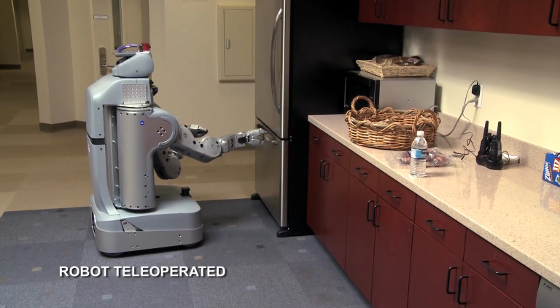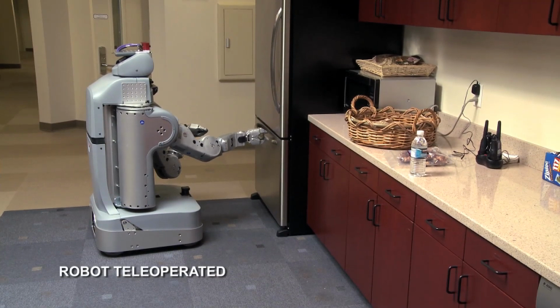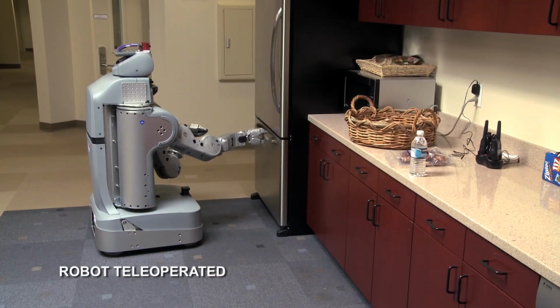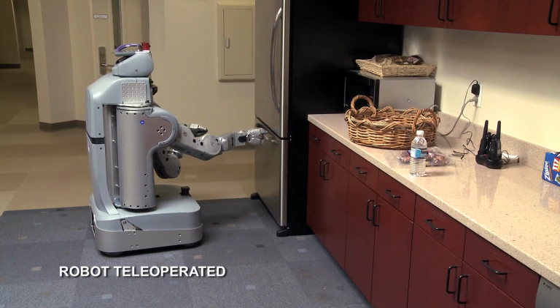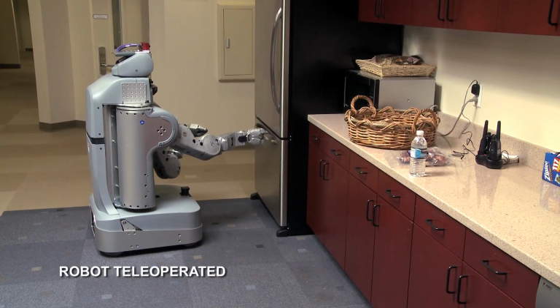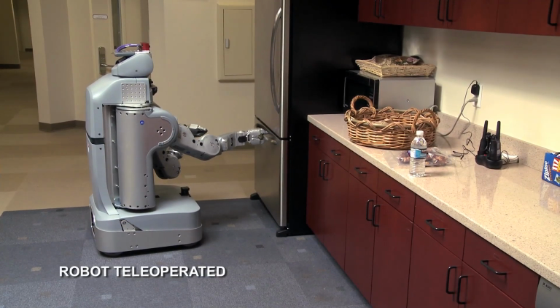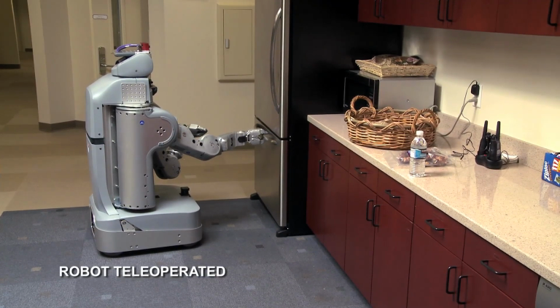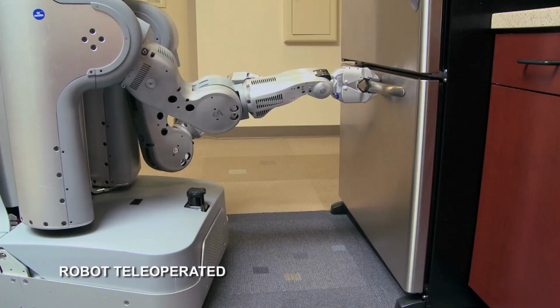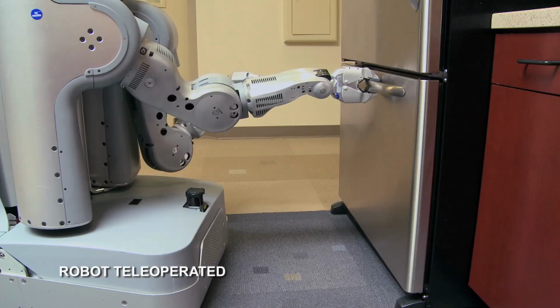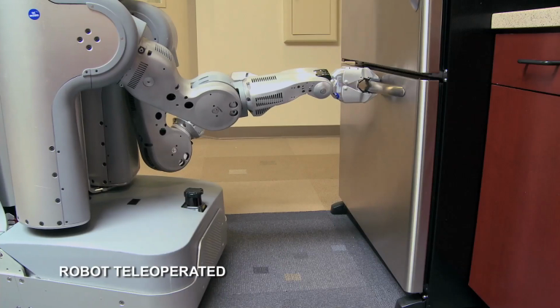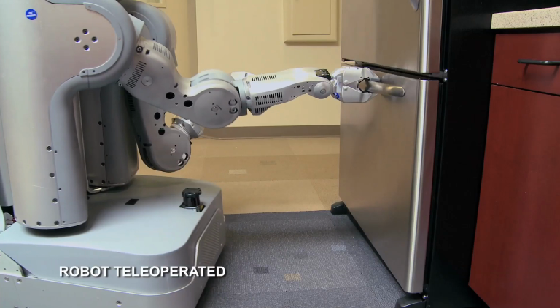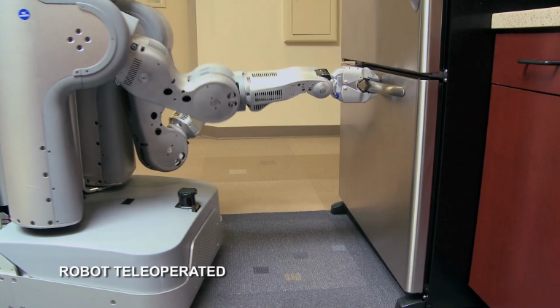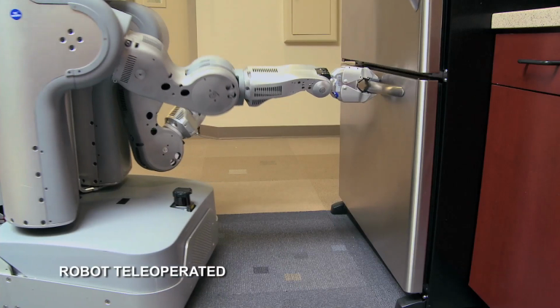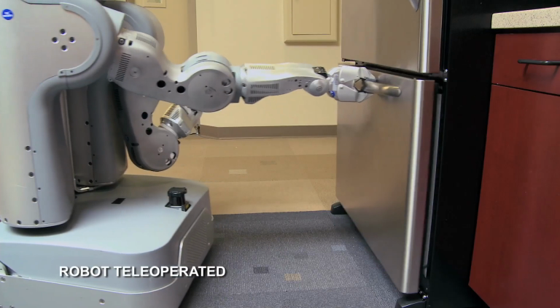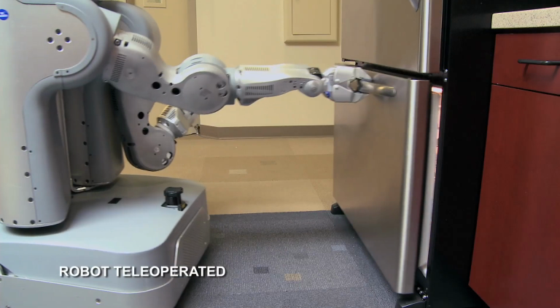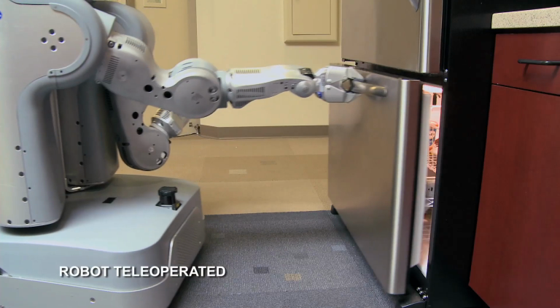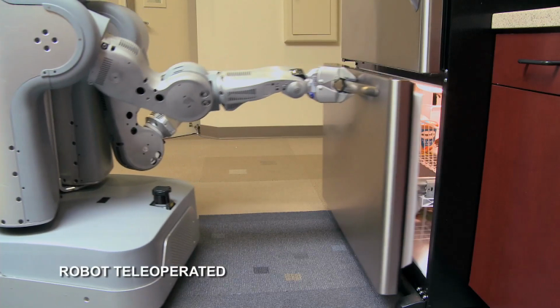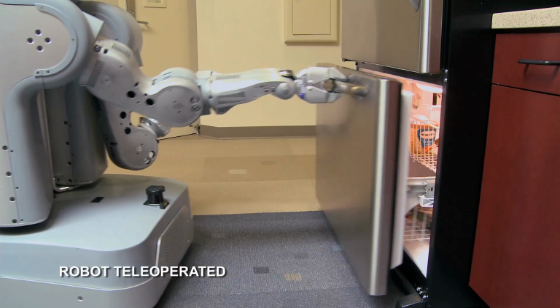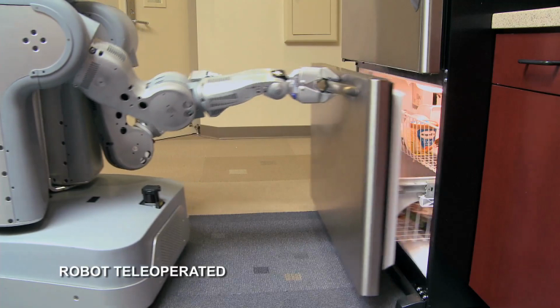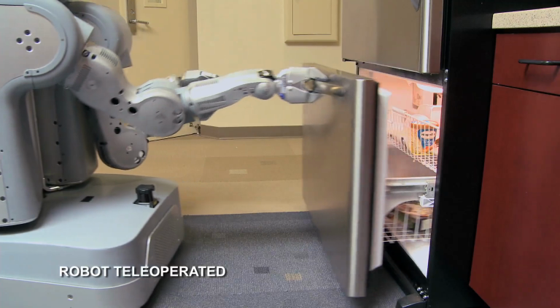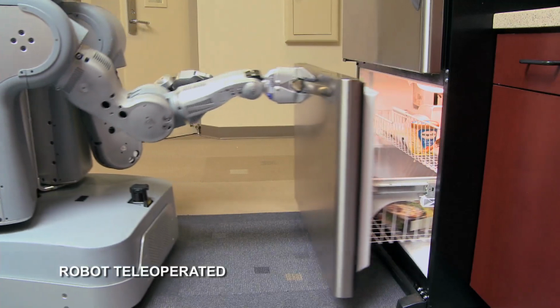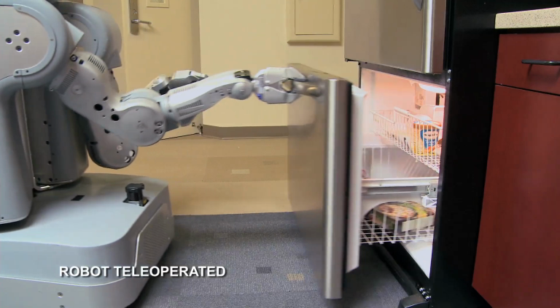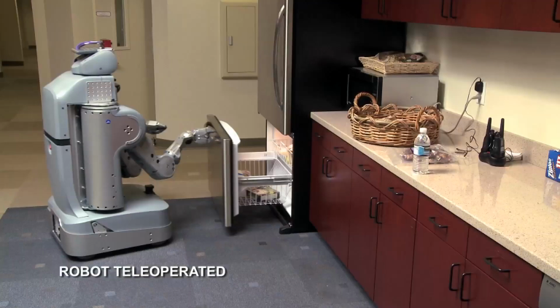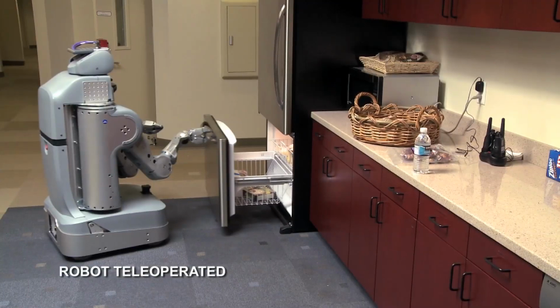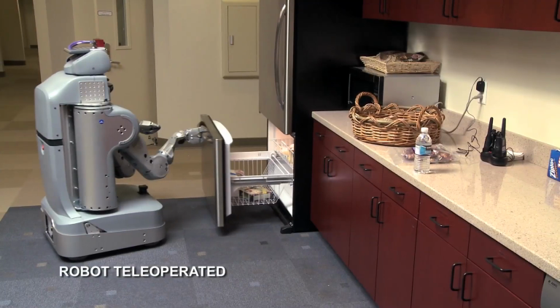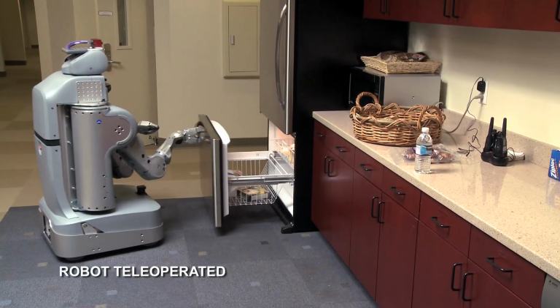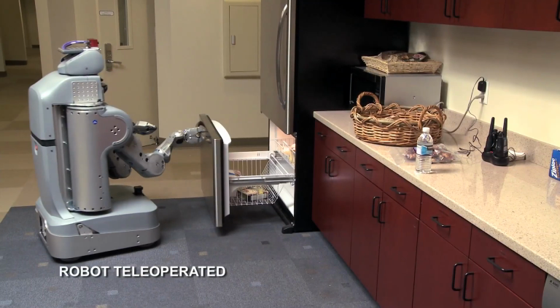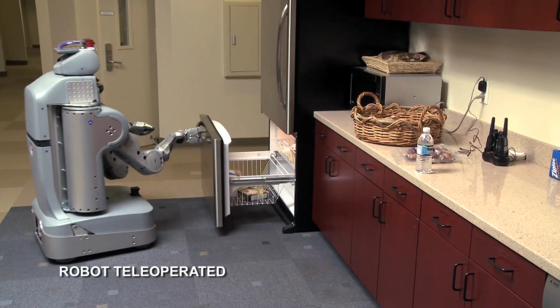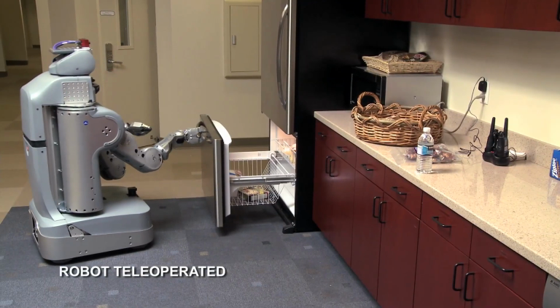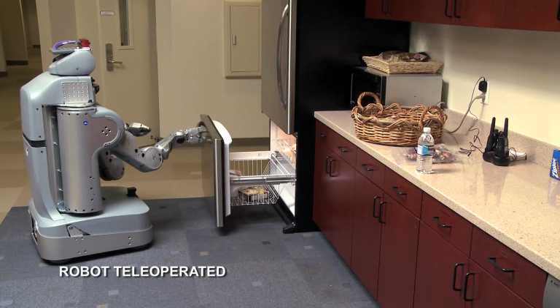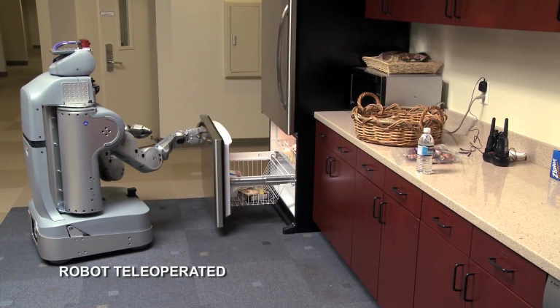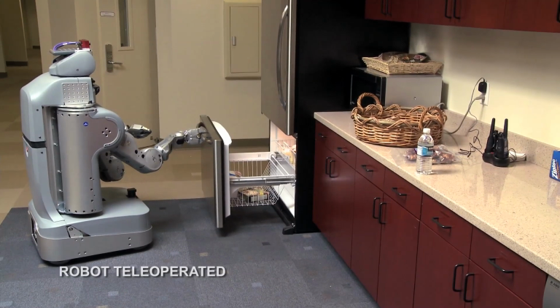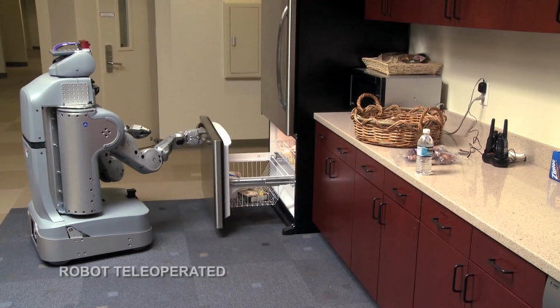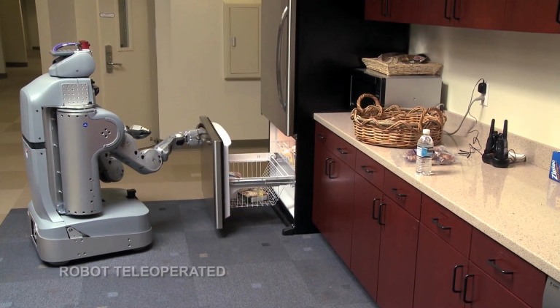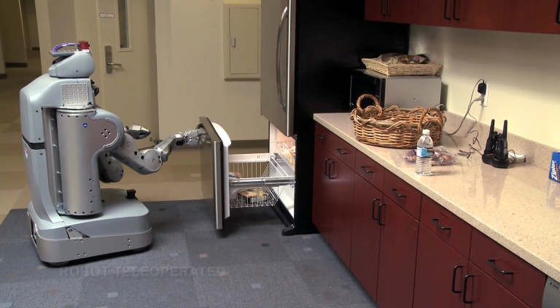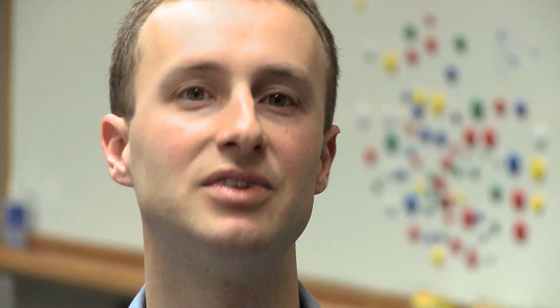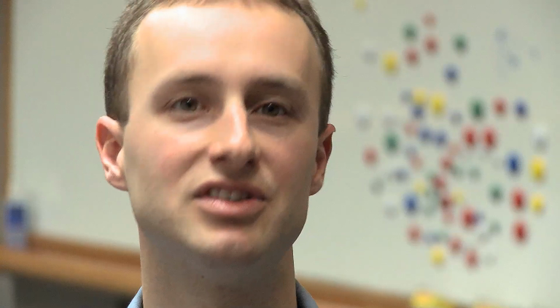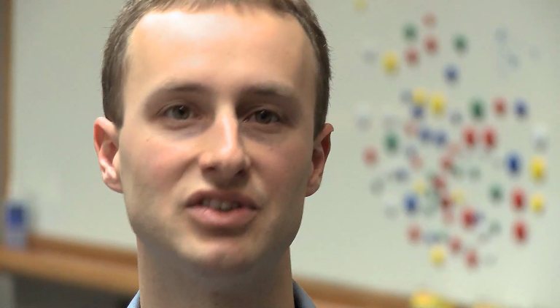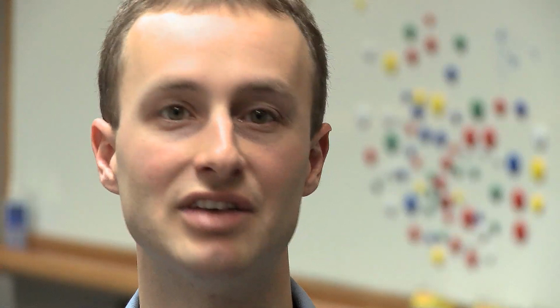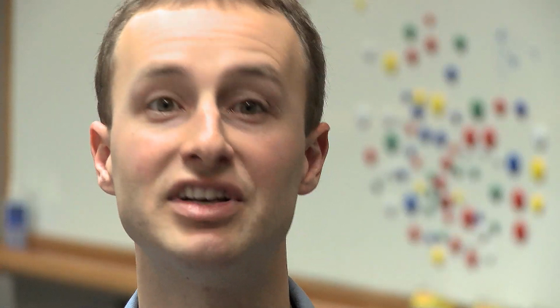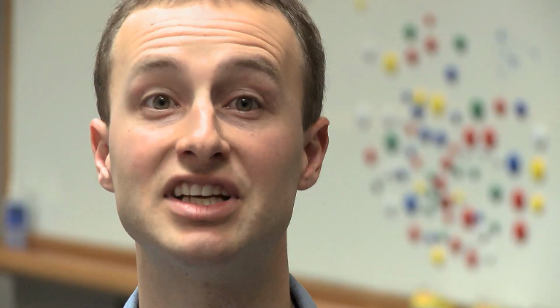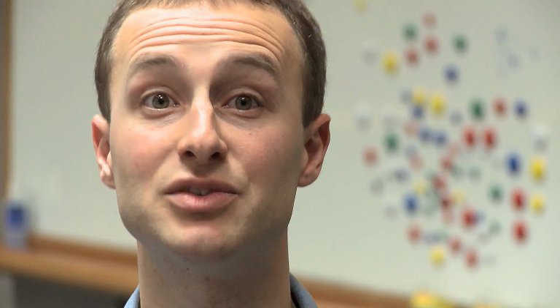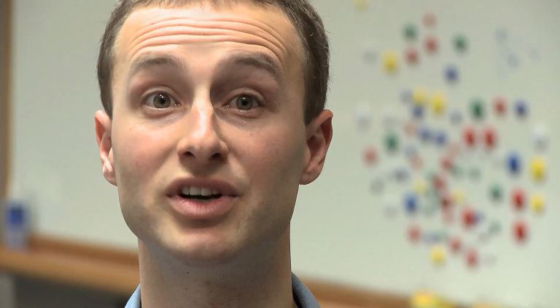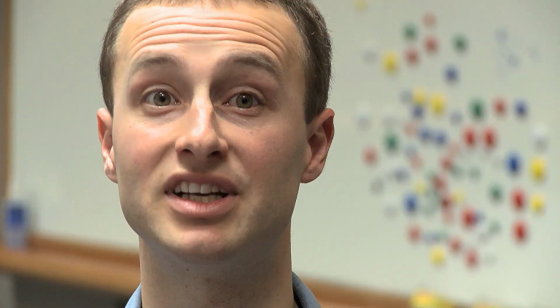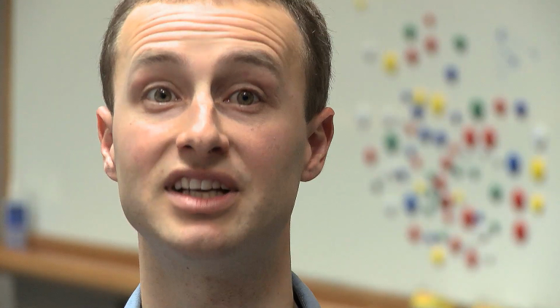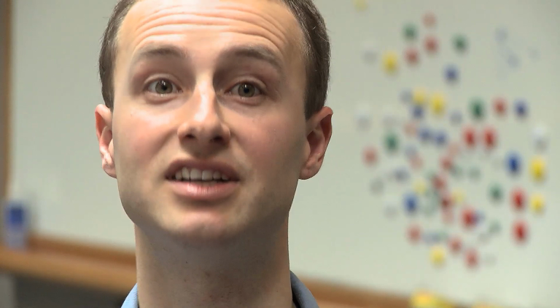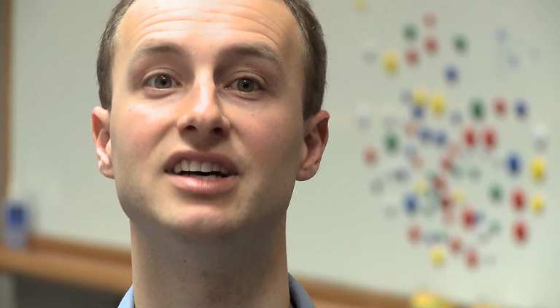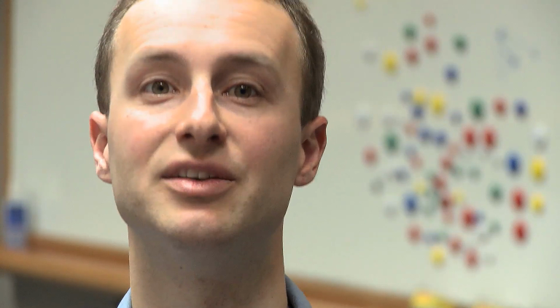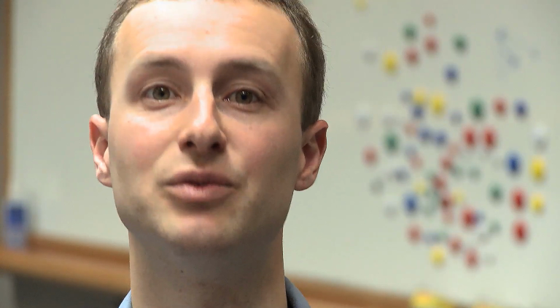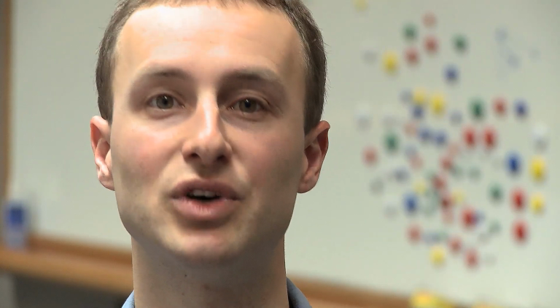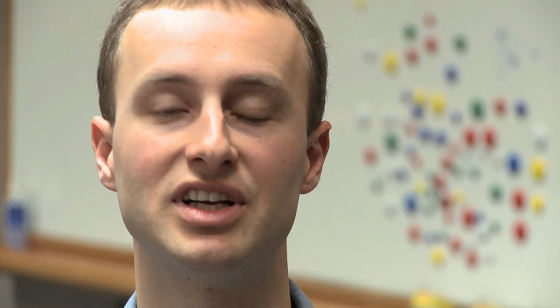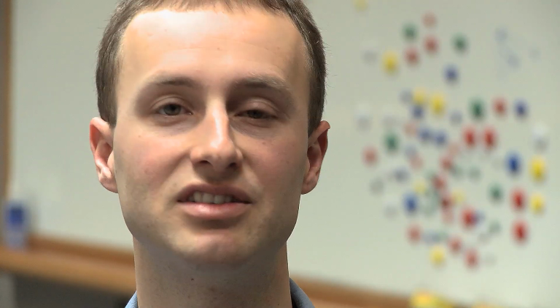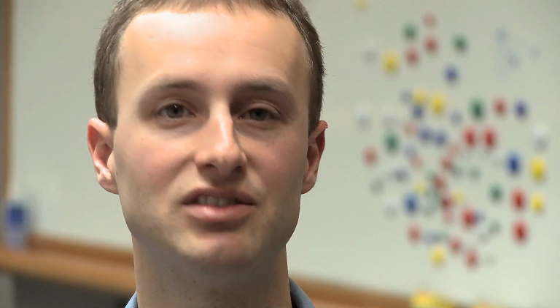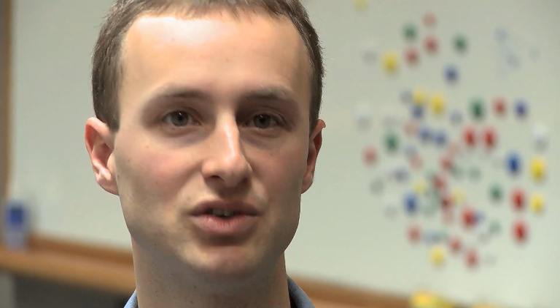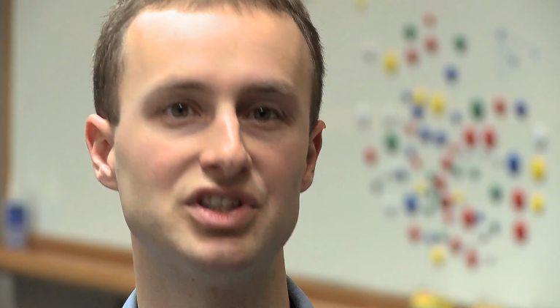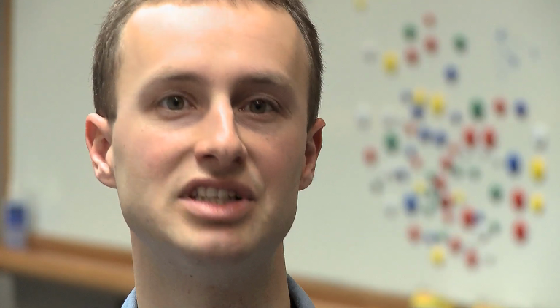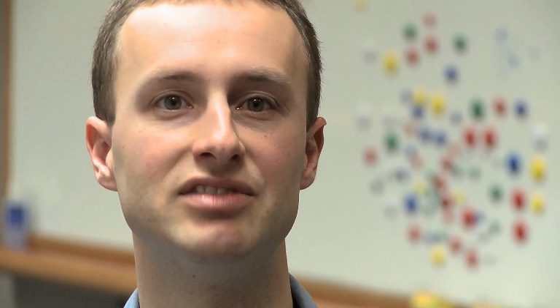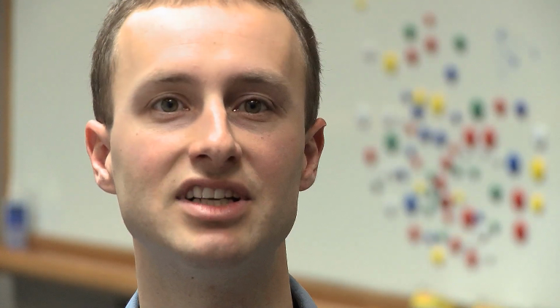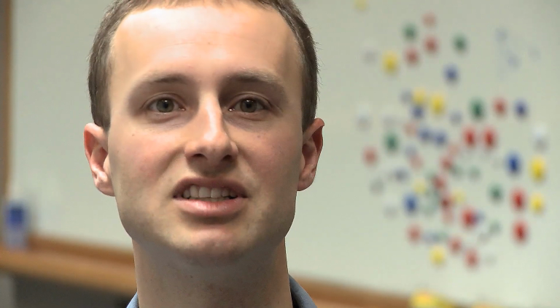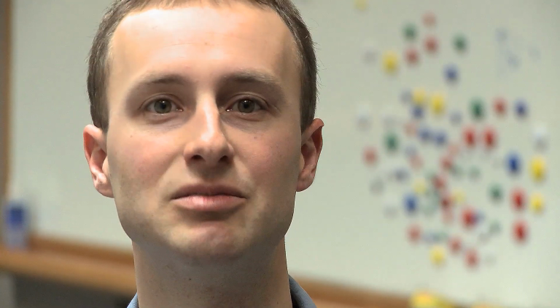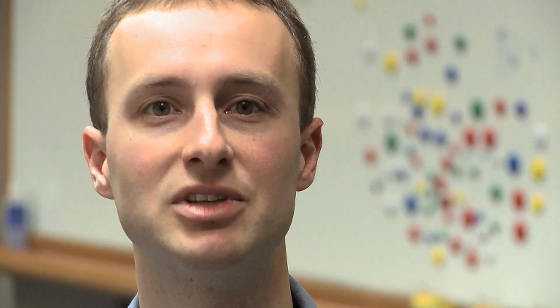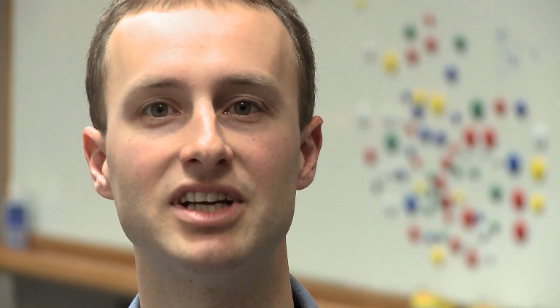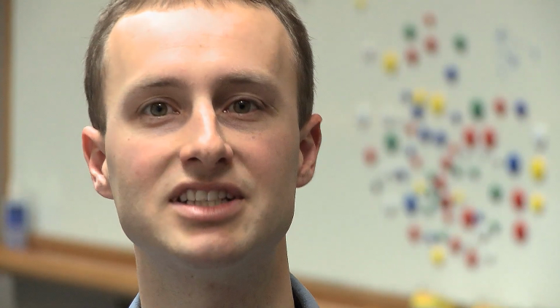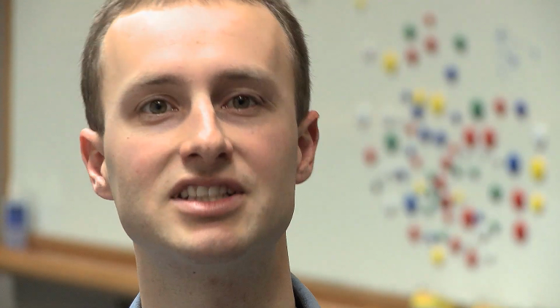You'll see the base moving, you see the arms moving, our sensors are up. Everything is running and working together to achieve that simple task.